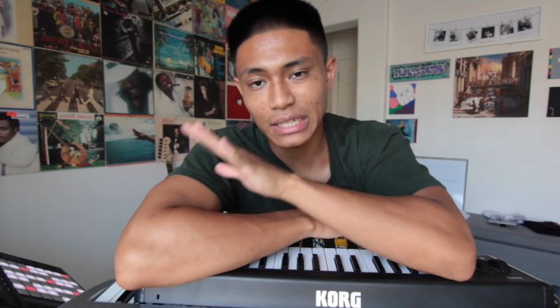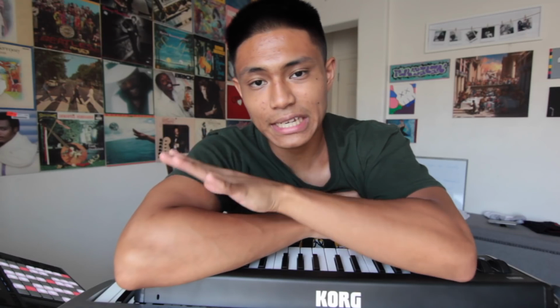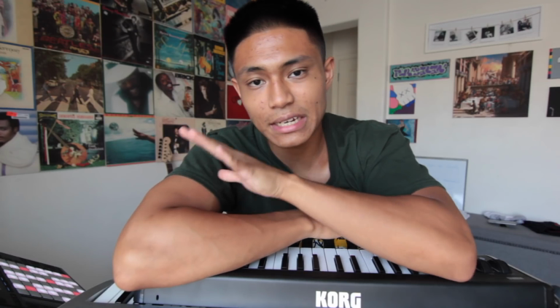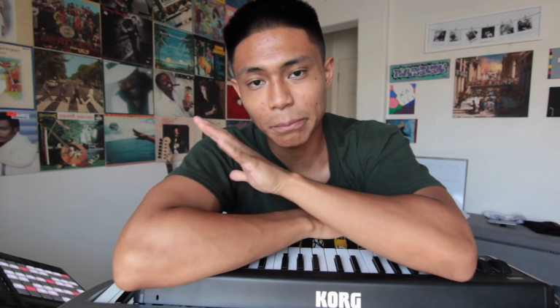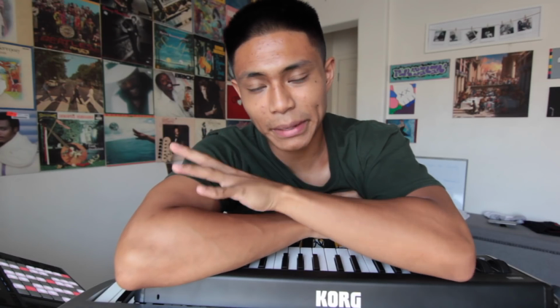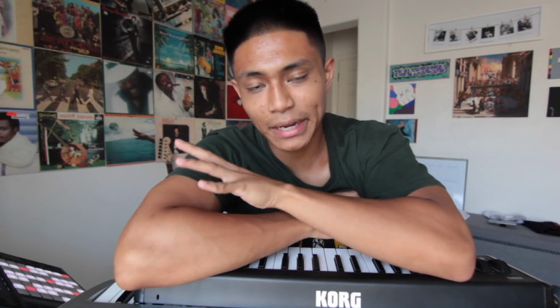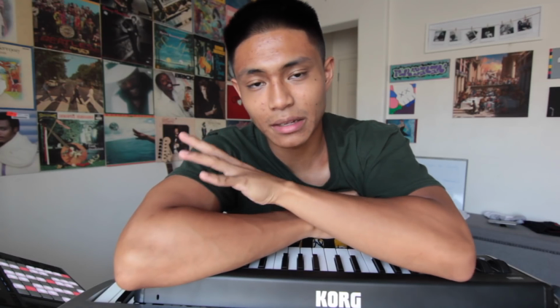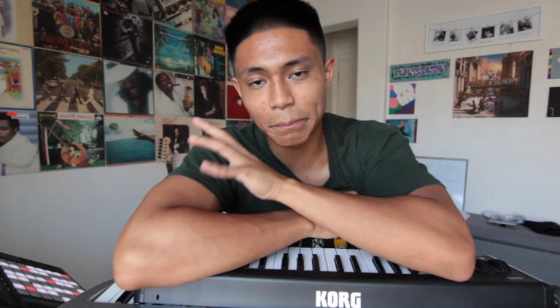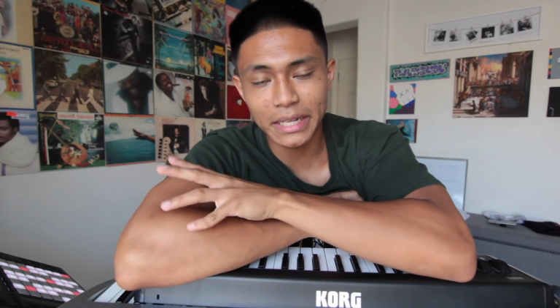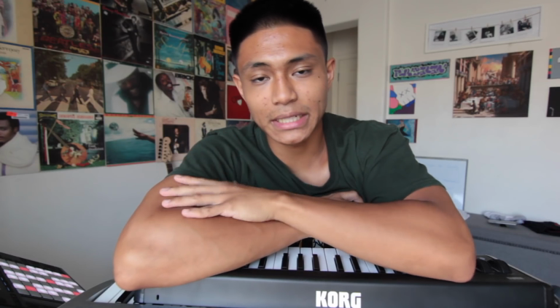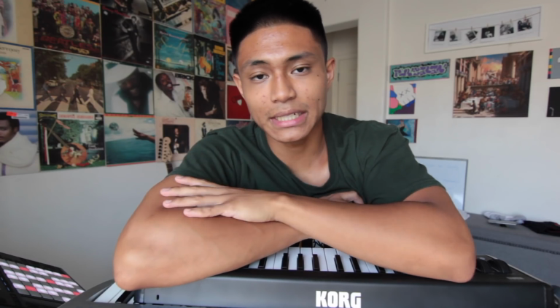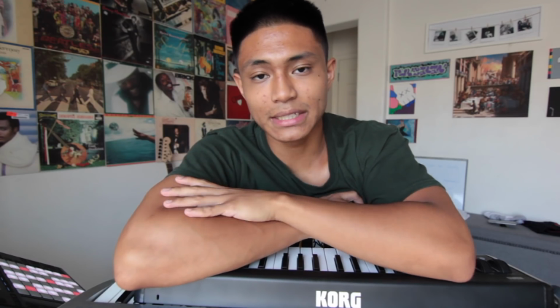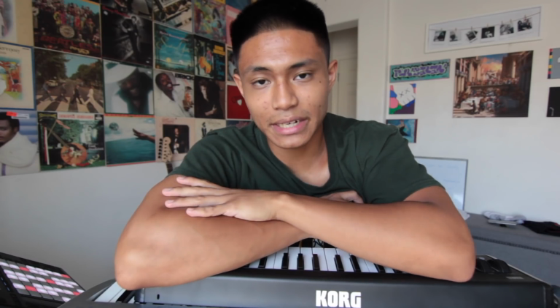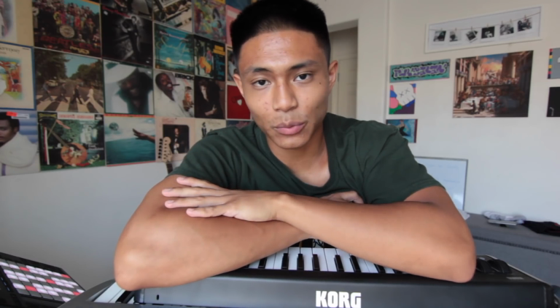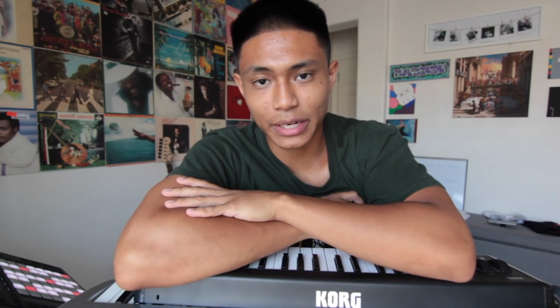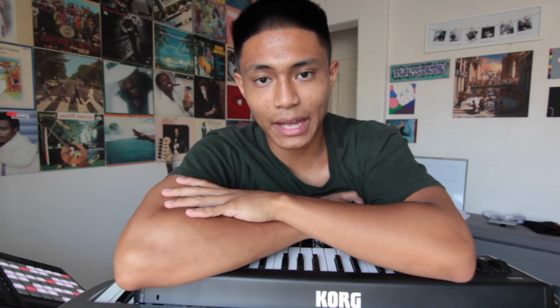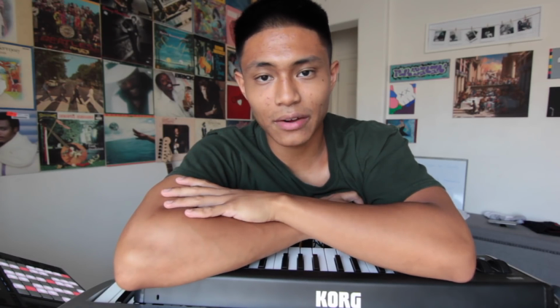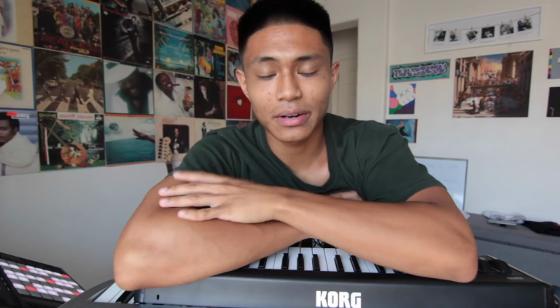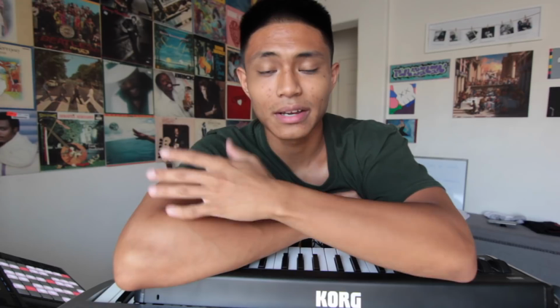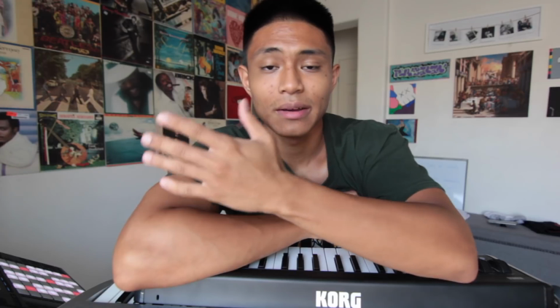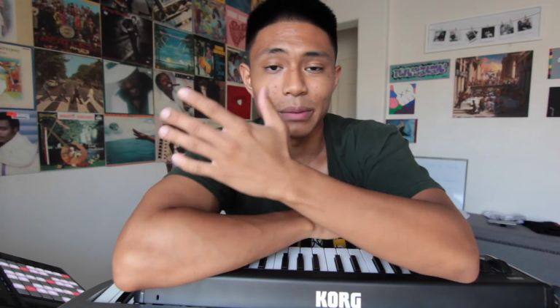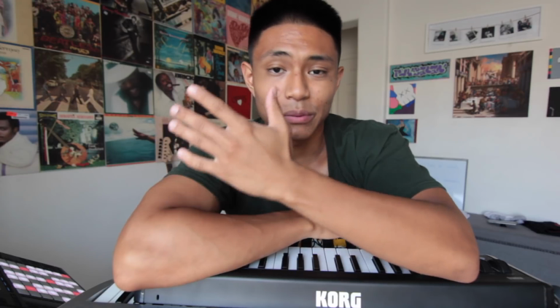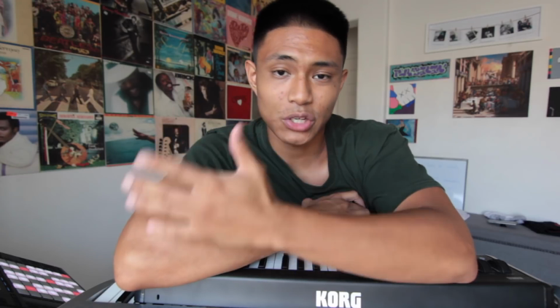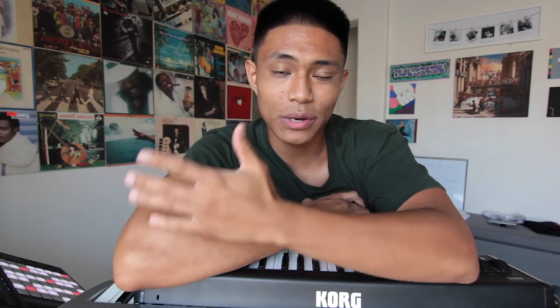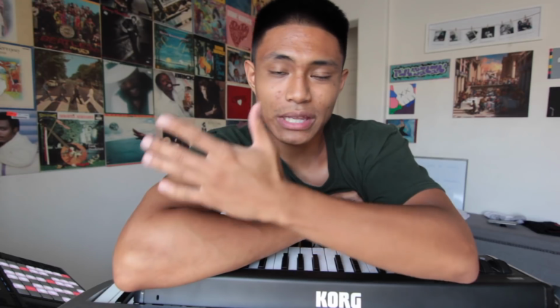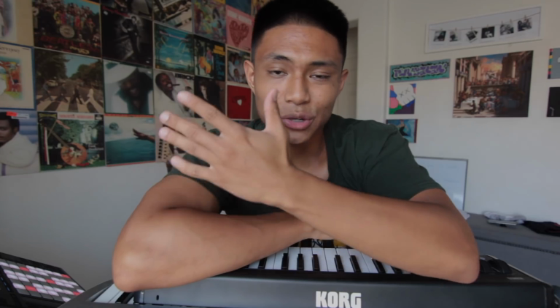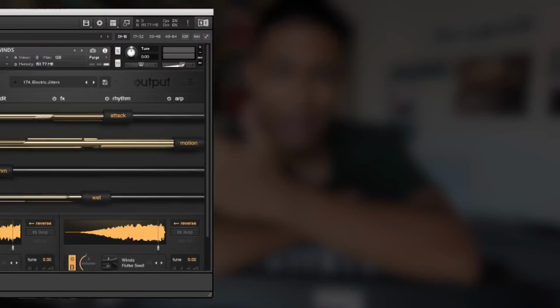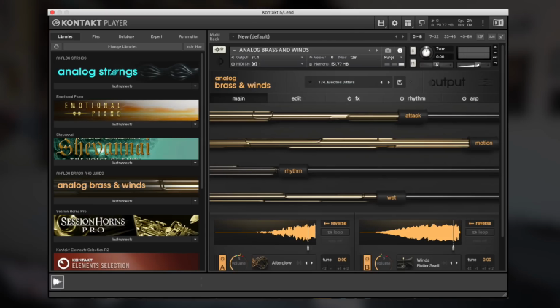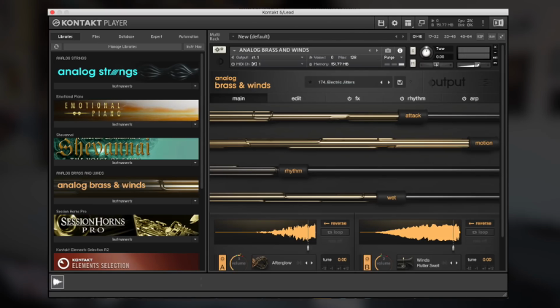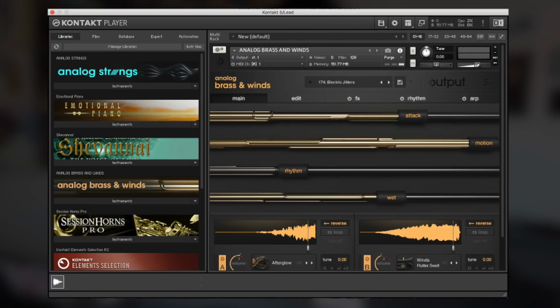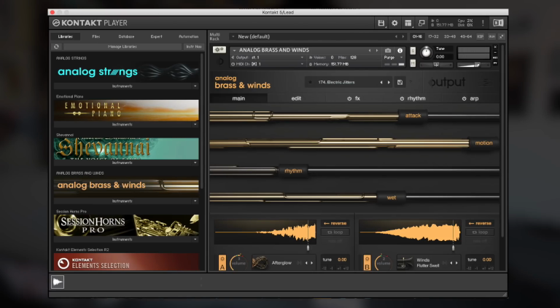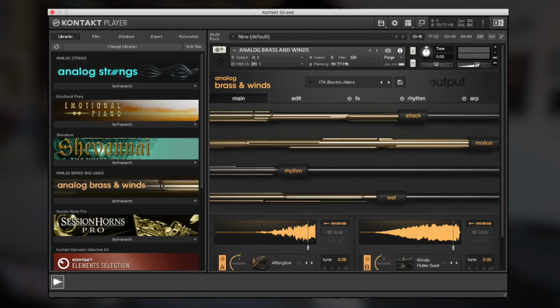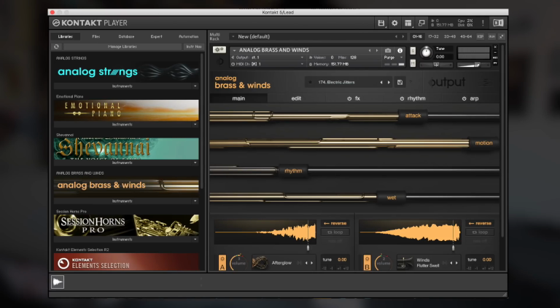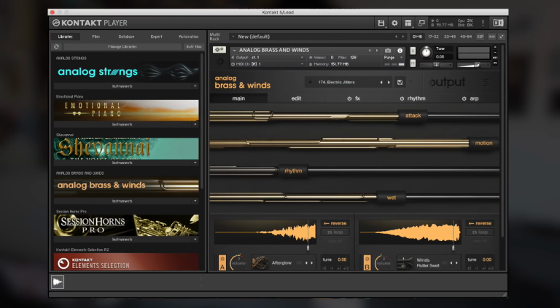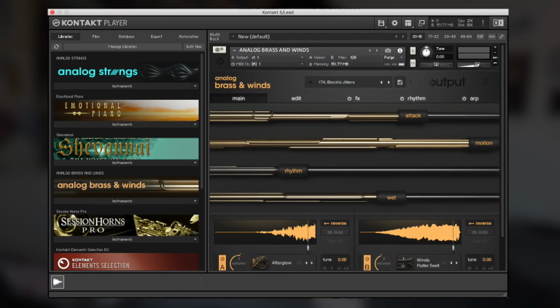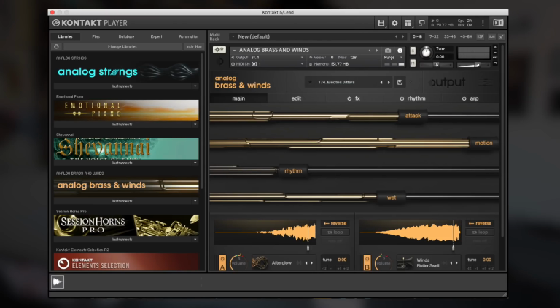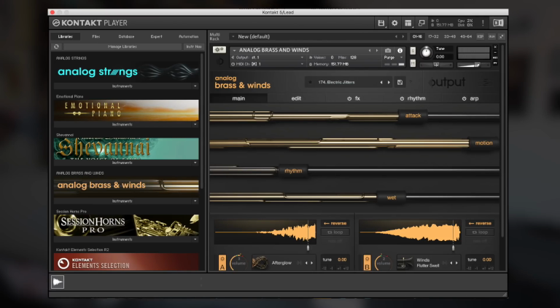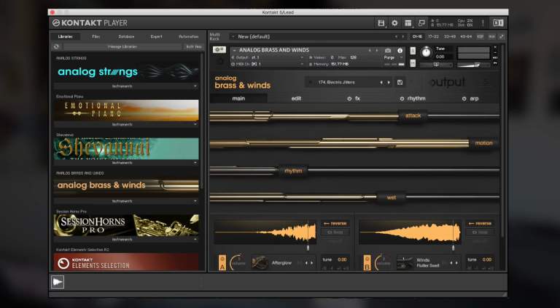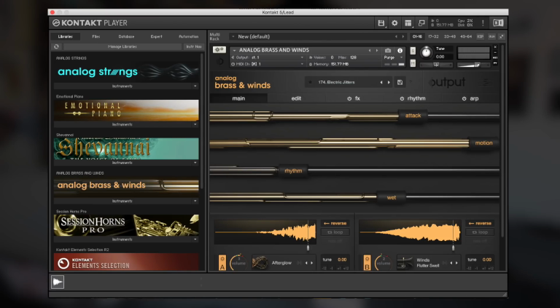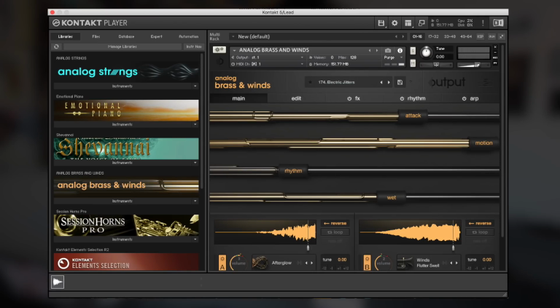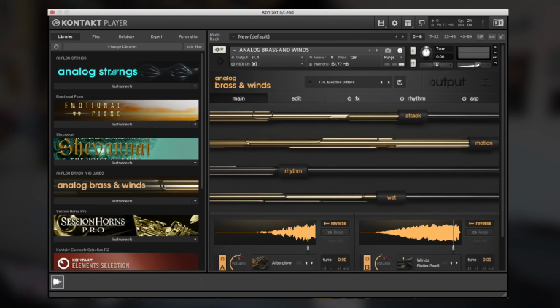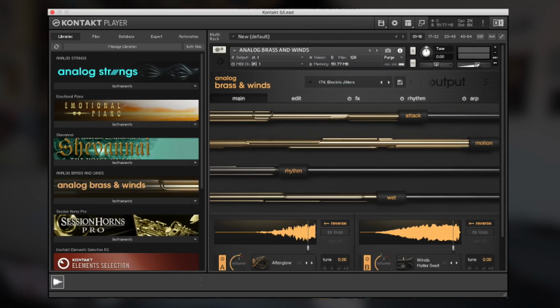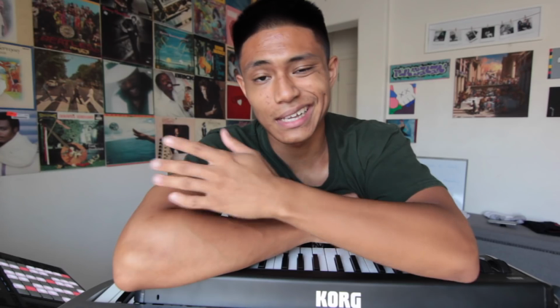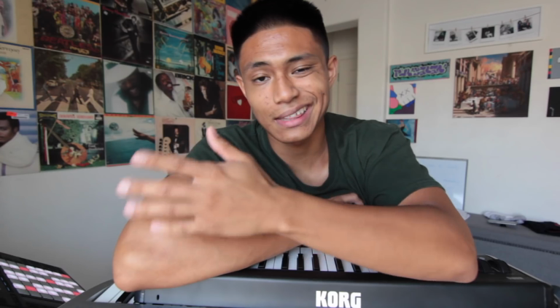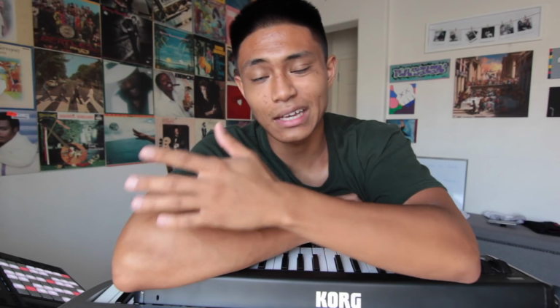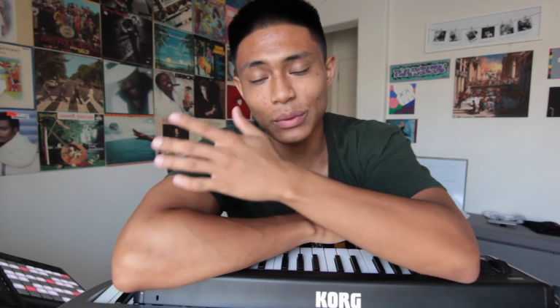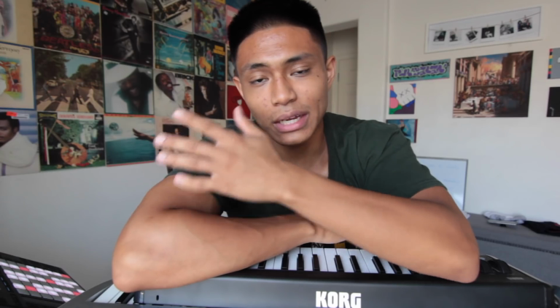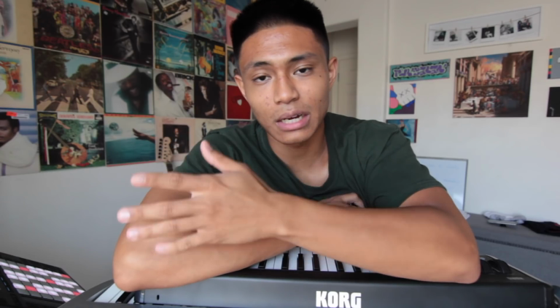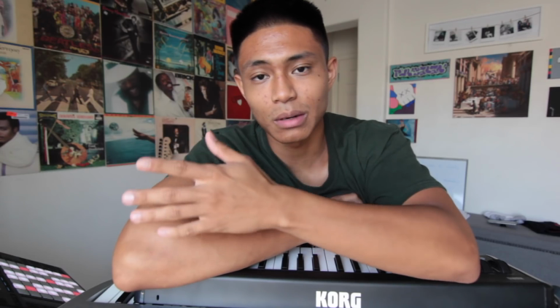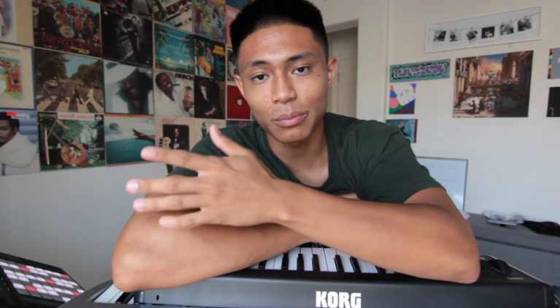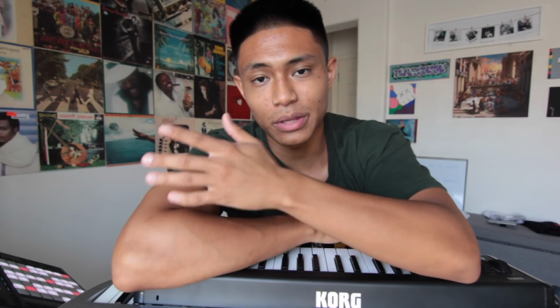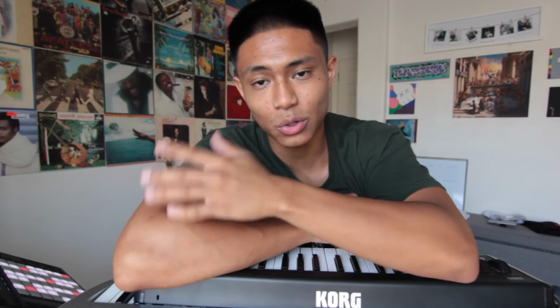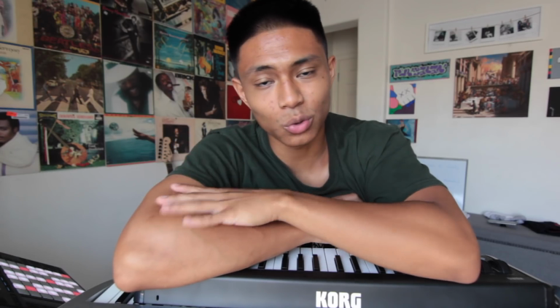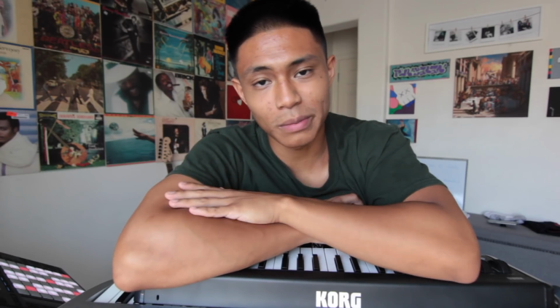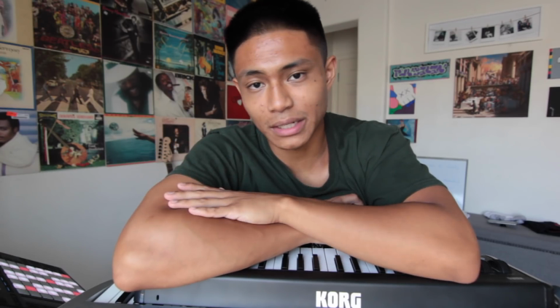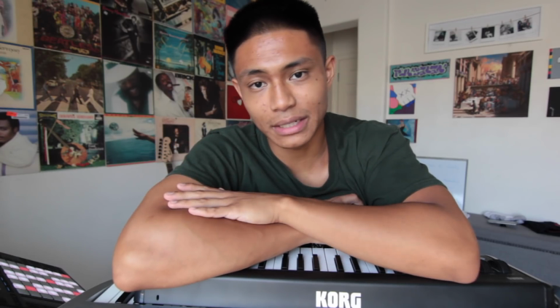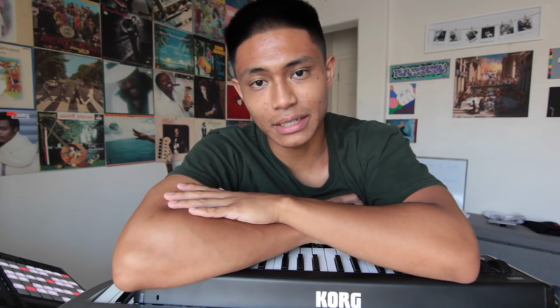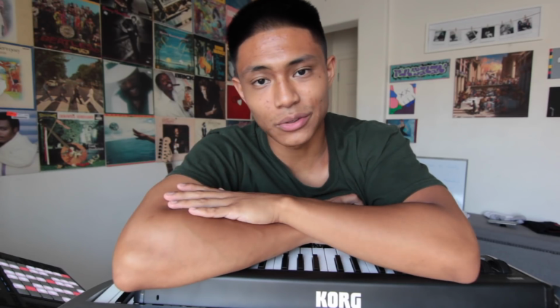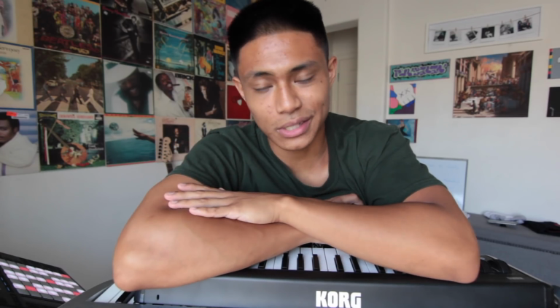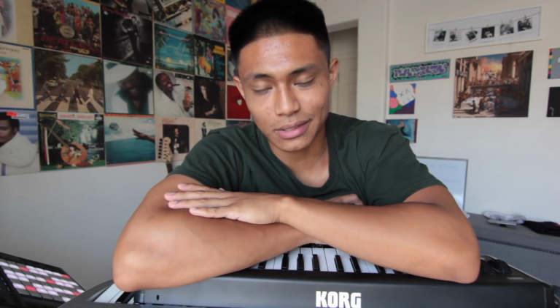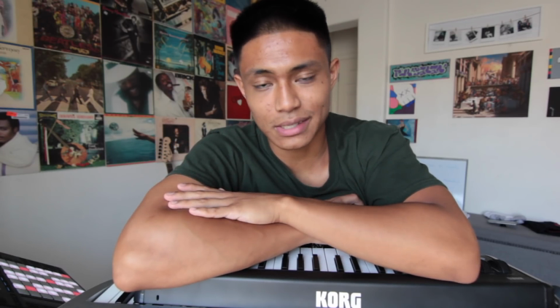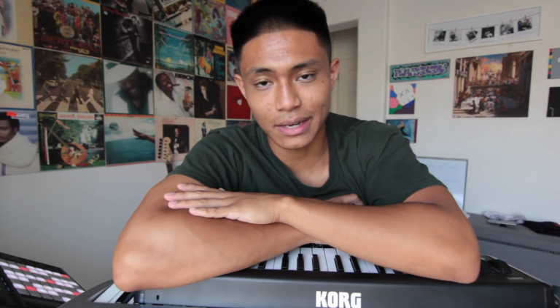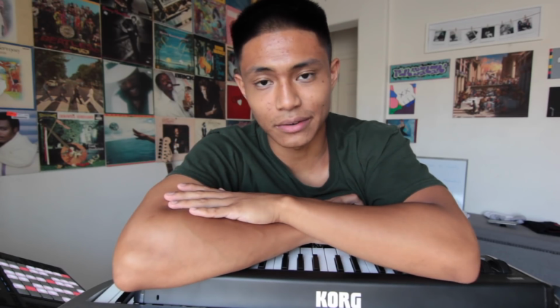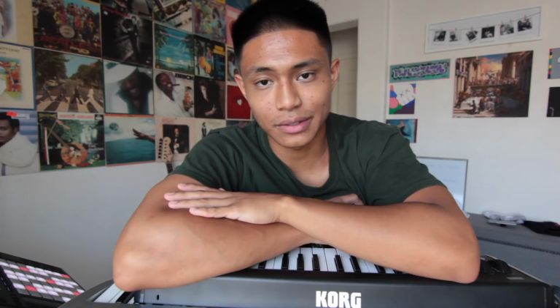So the lead bell melody didn't work out, but I was going through Analog Brass and Winds and I think we can come up with a cool melody using that sound.